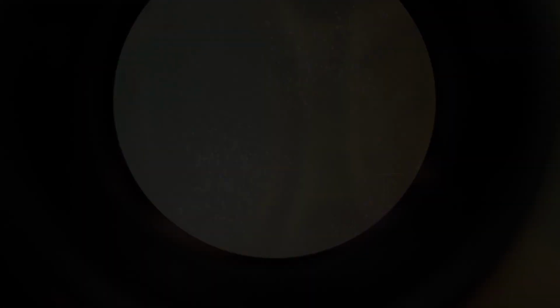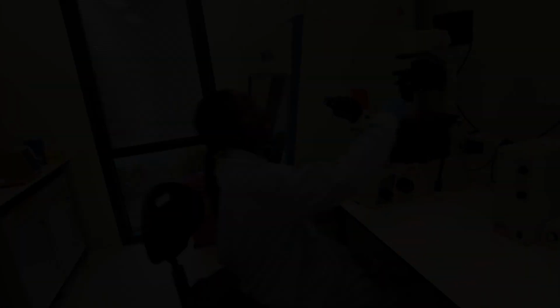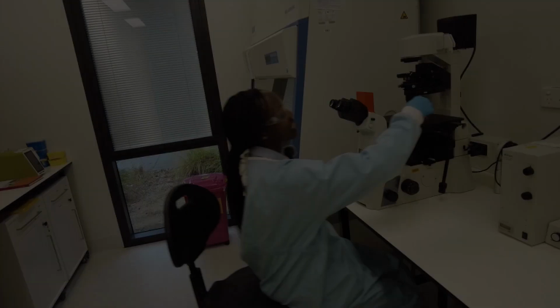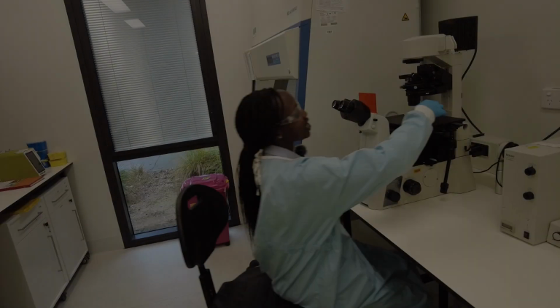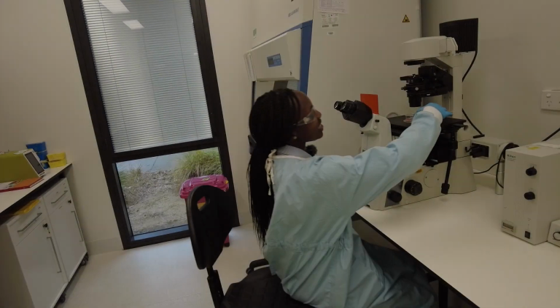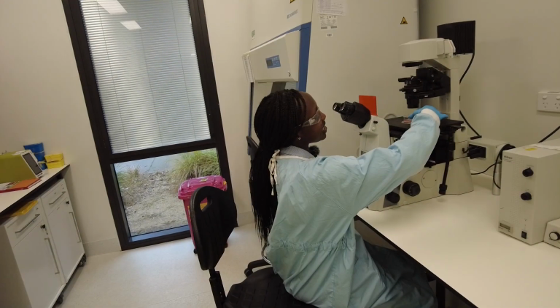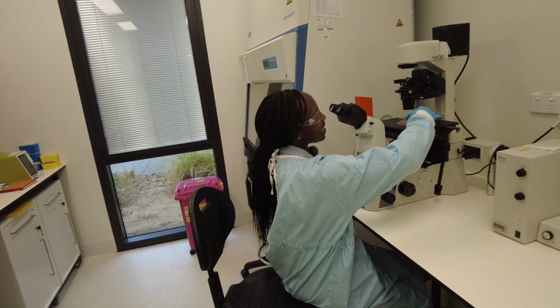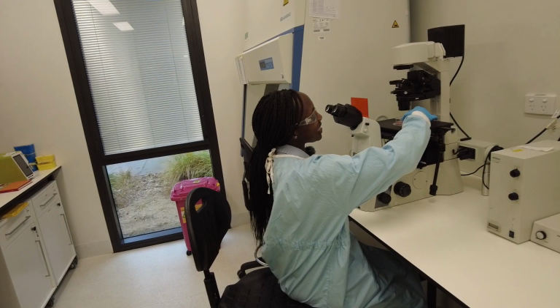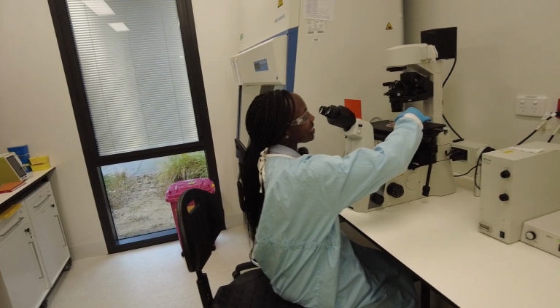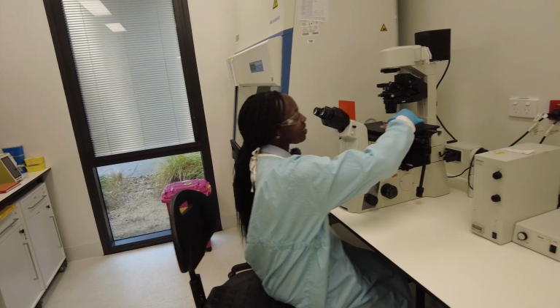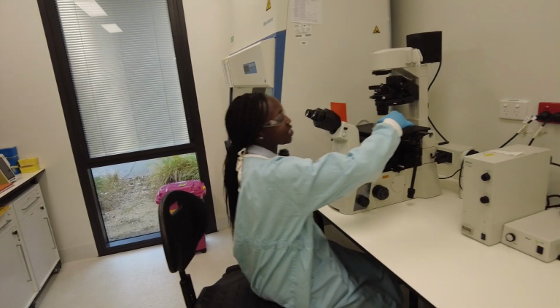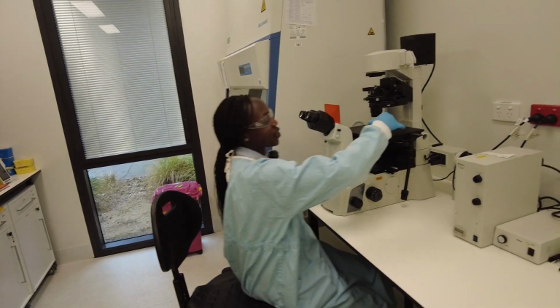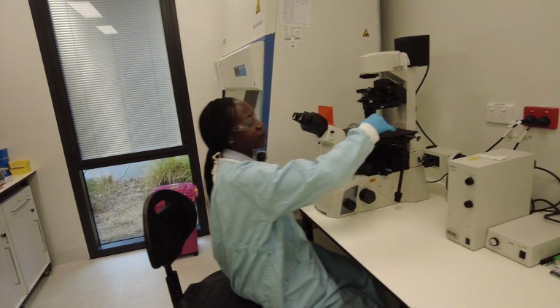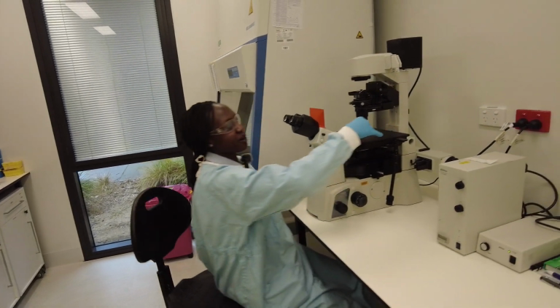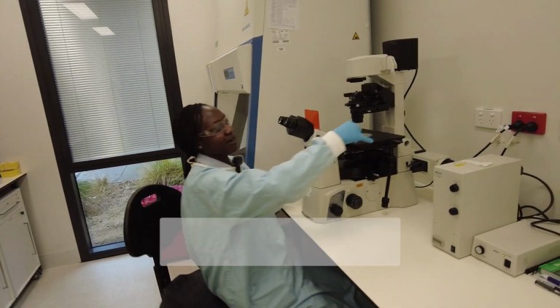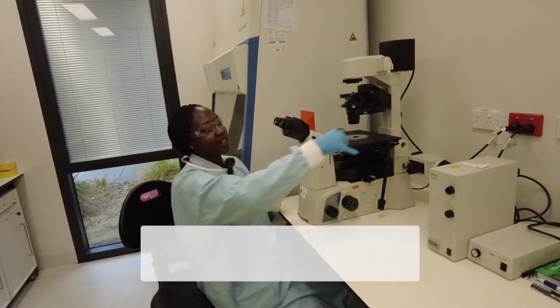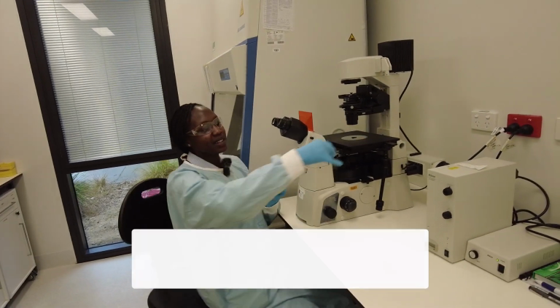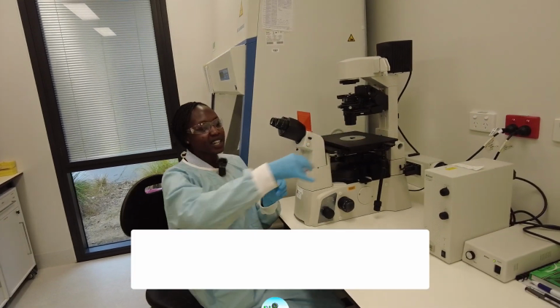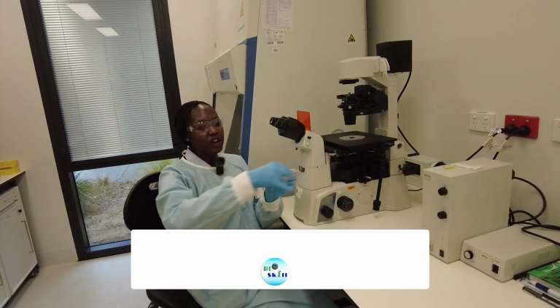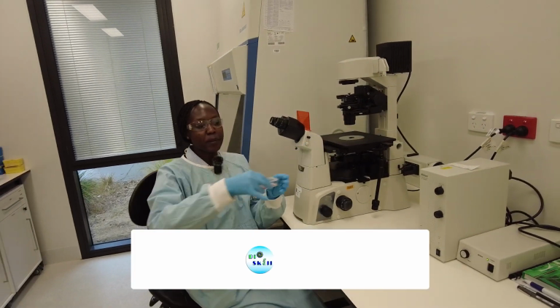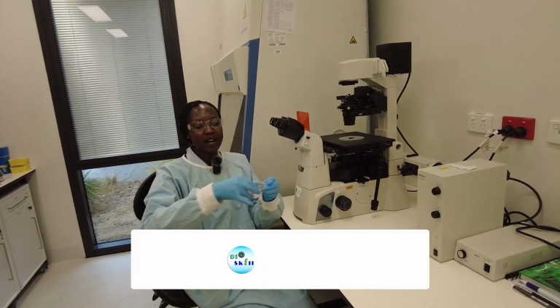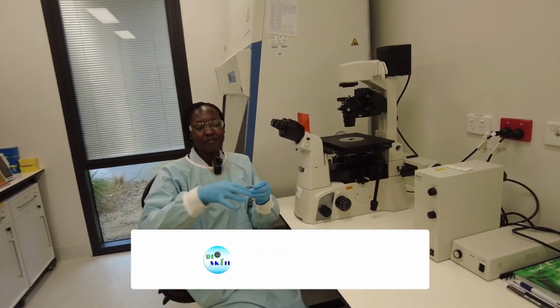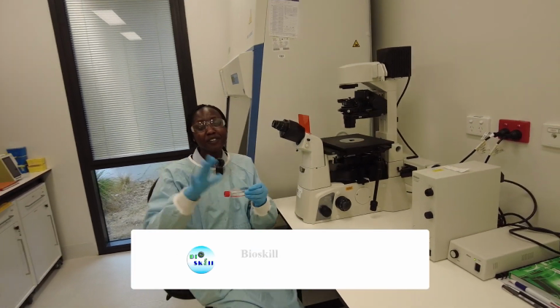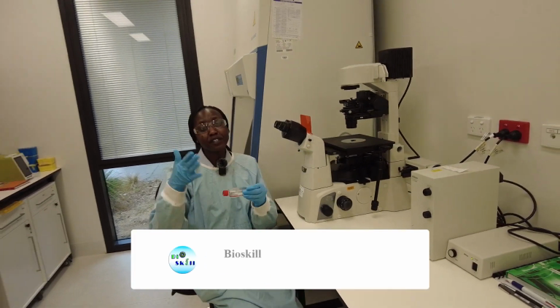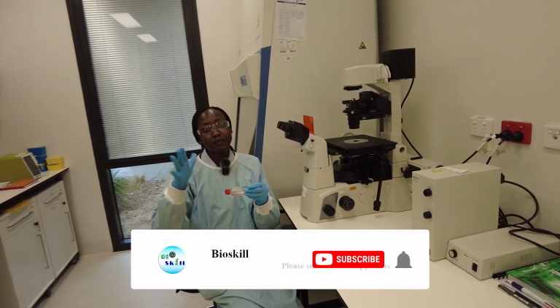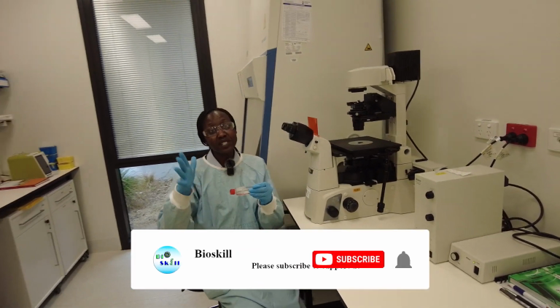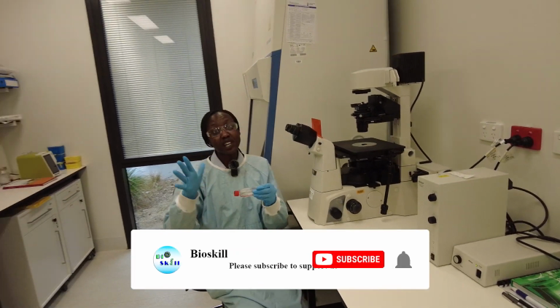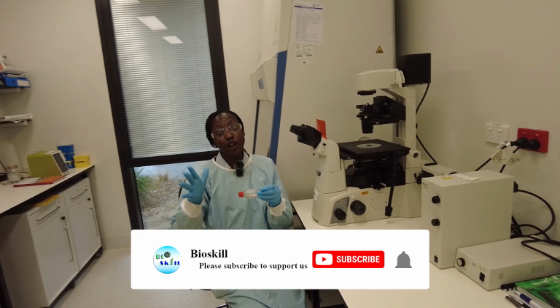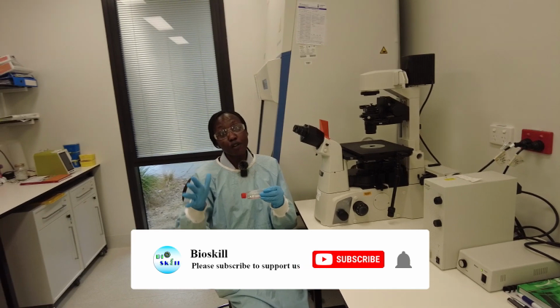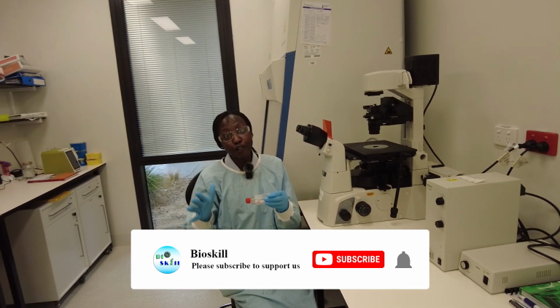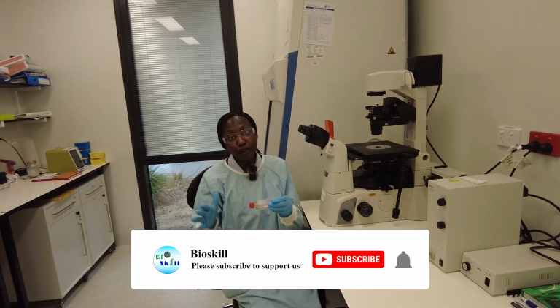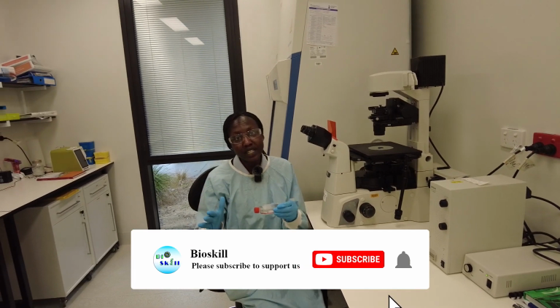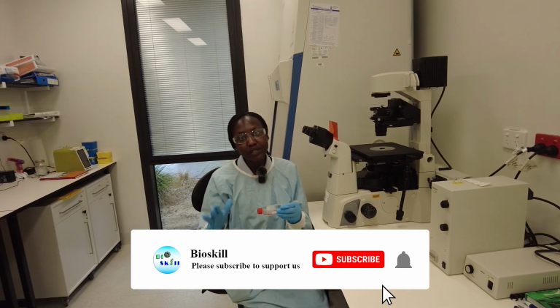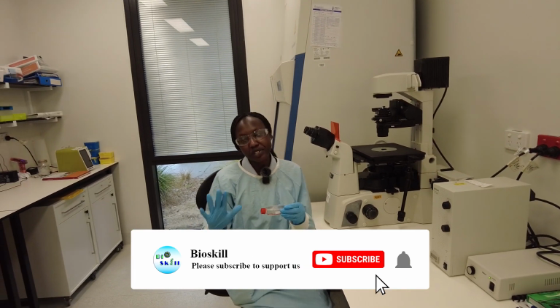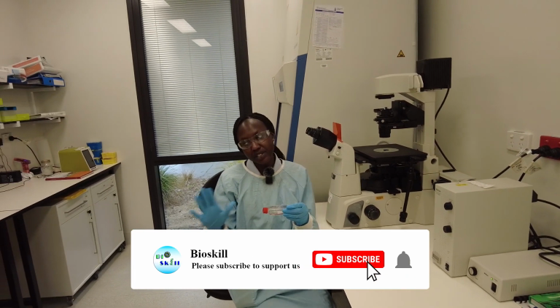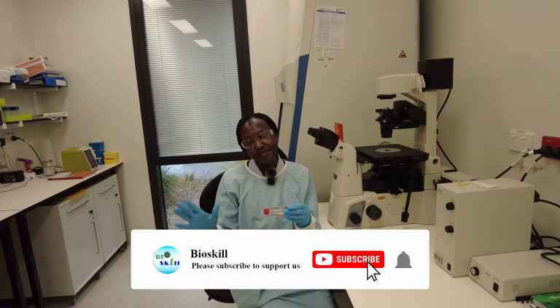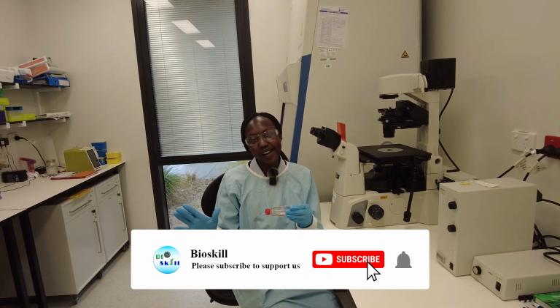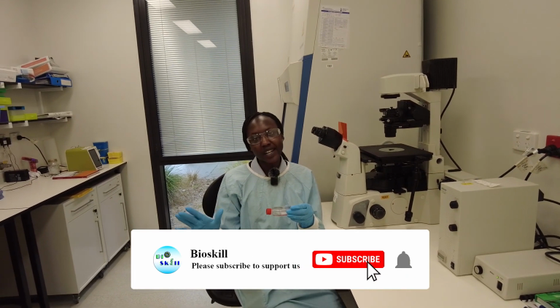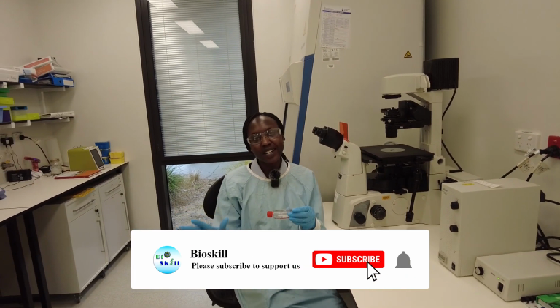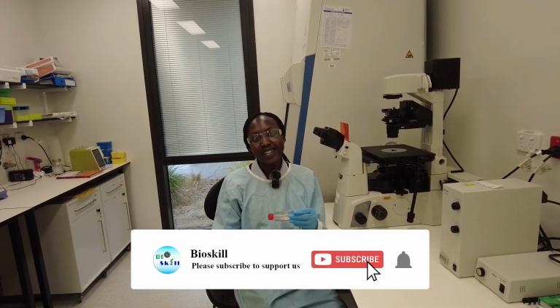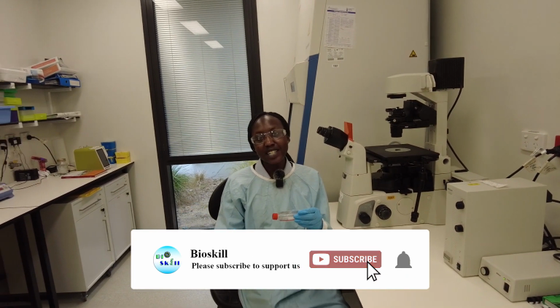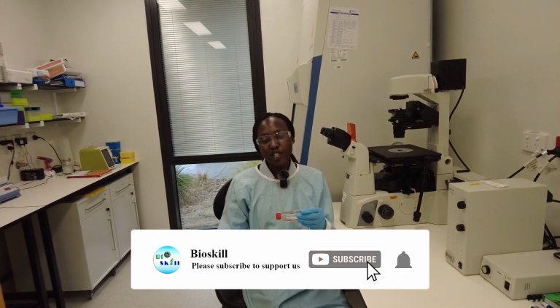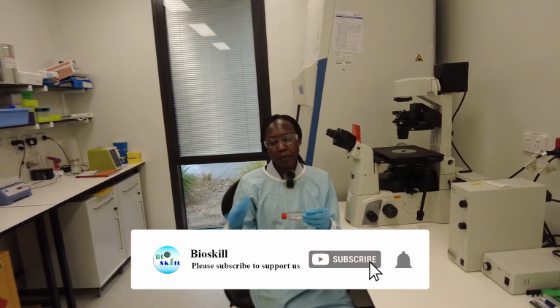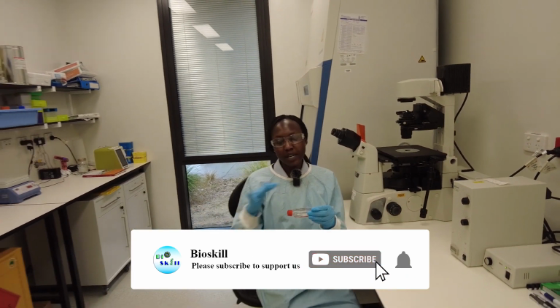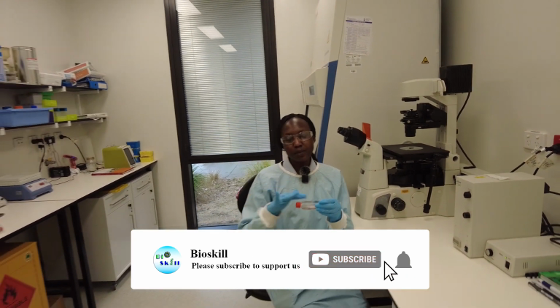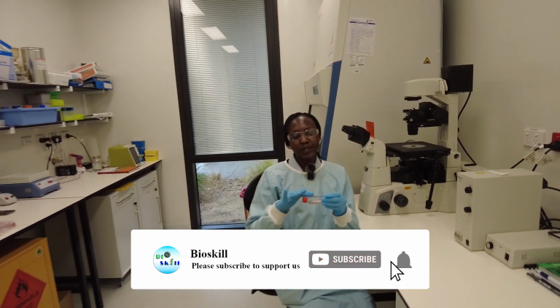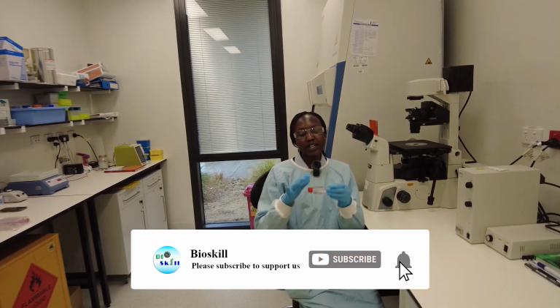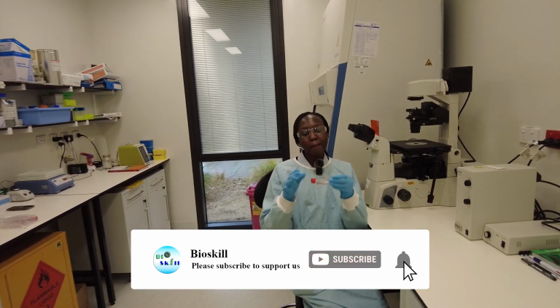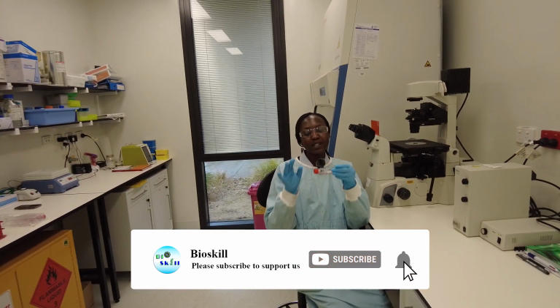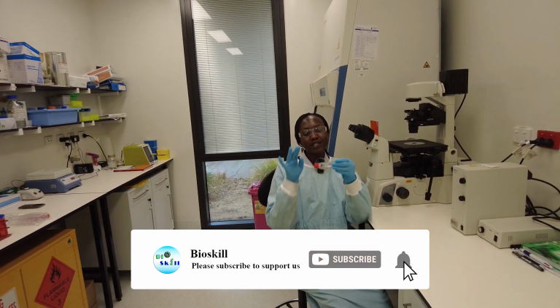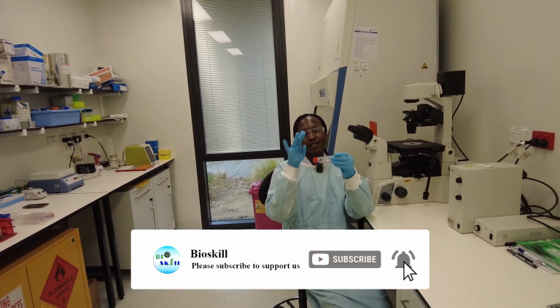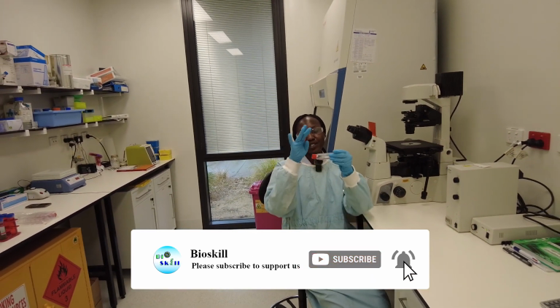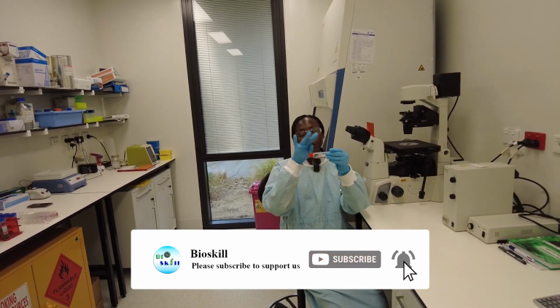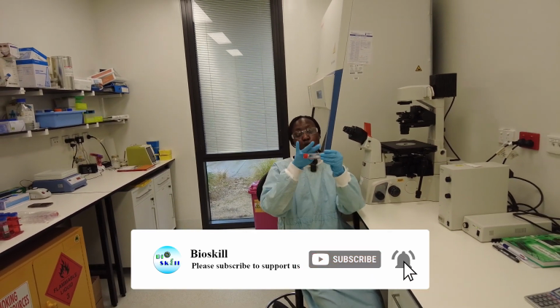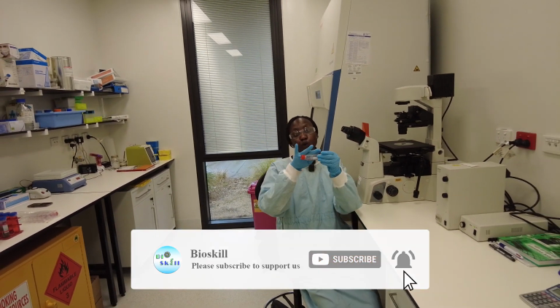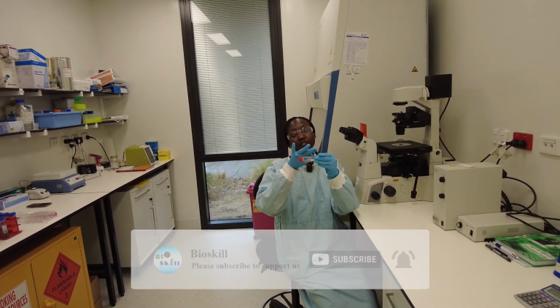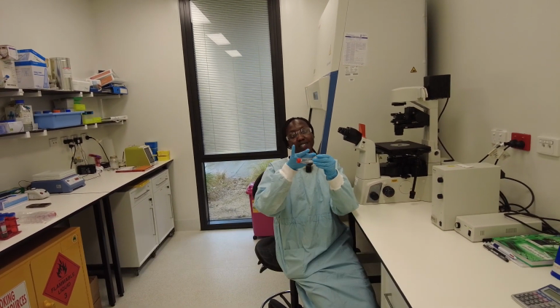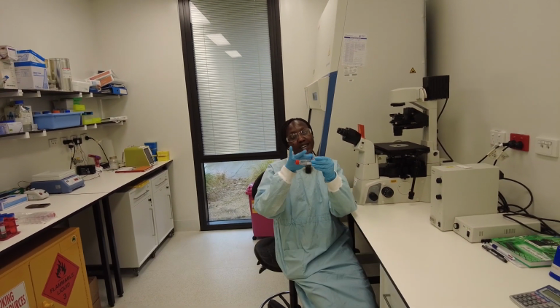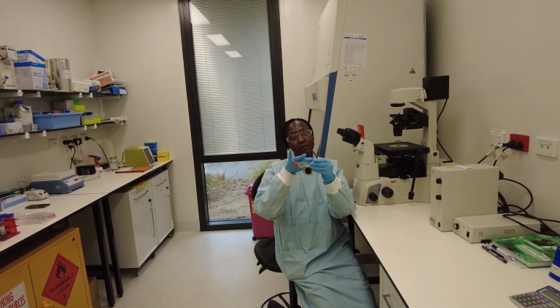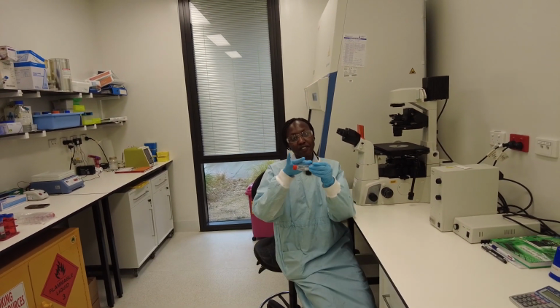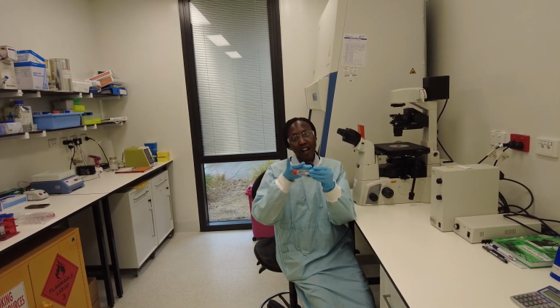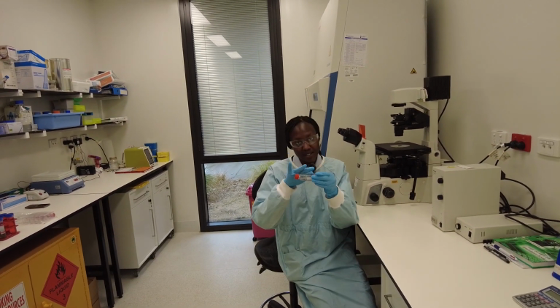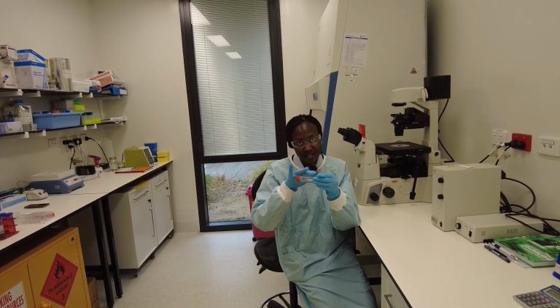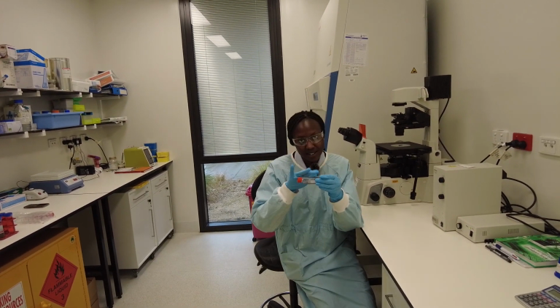So as you can see, the cells are growing well. They're about 50% confluent, which is fine. So I'm going to split them into two of the same flask.